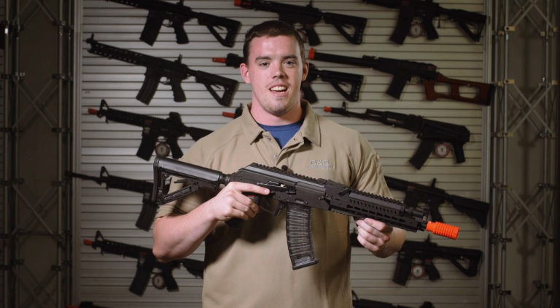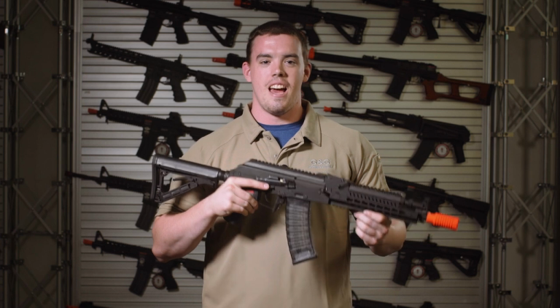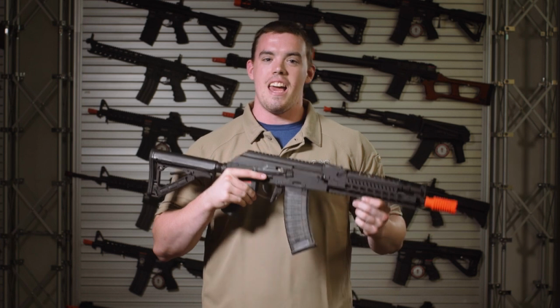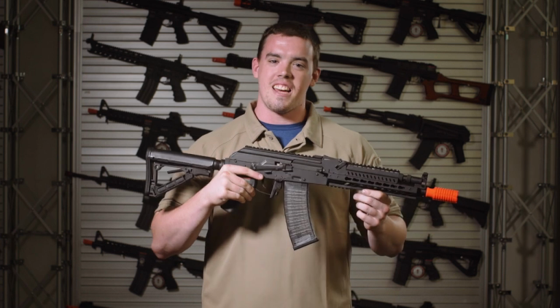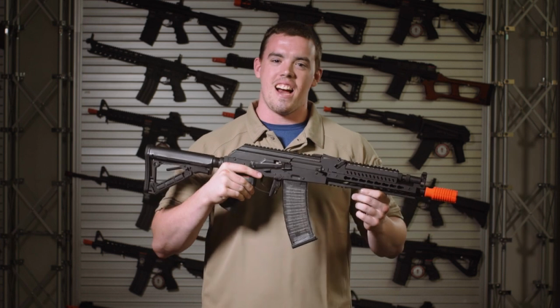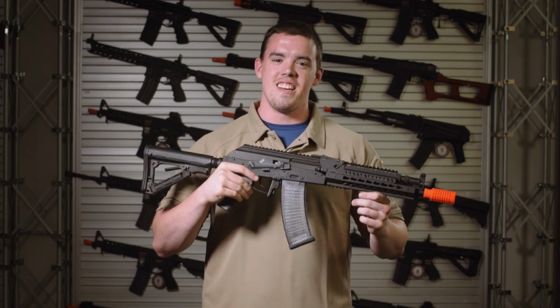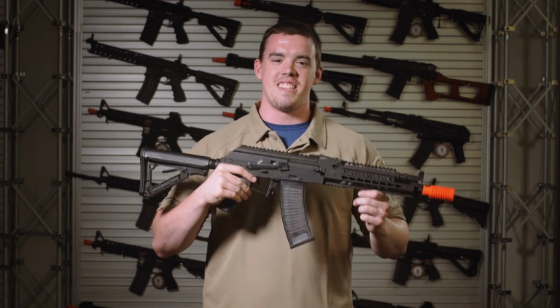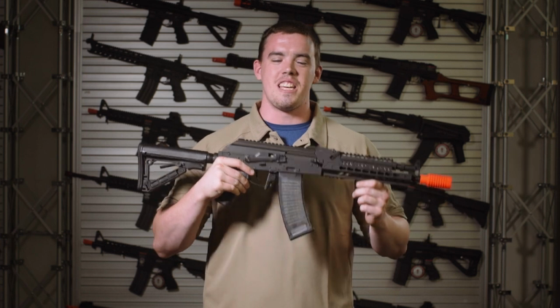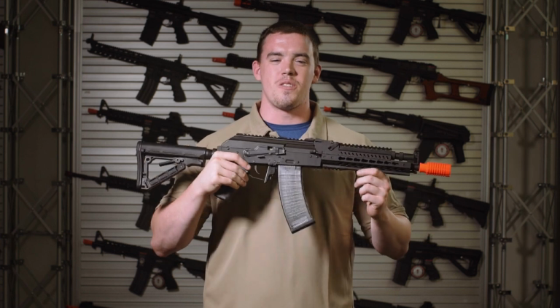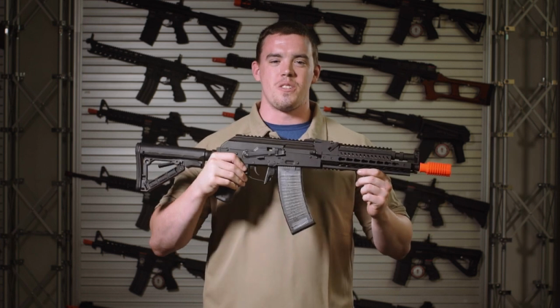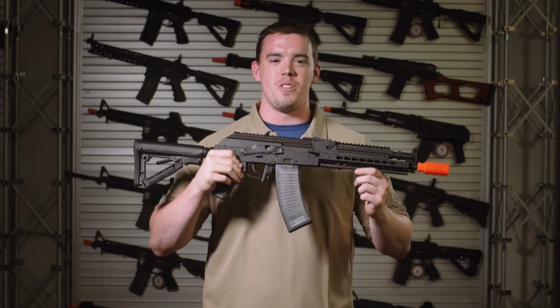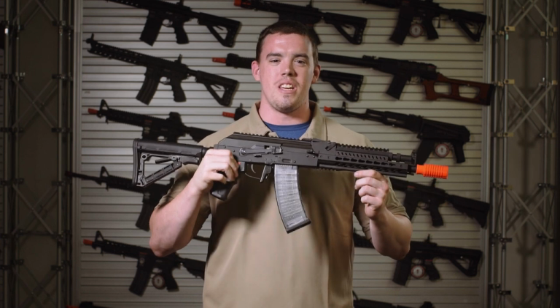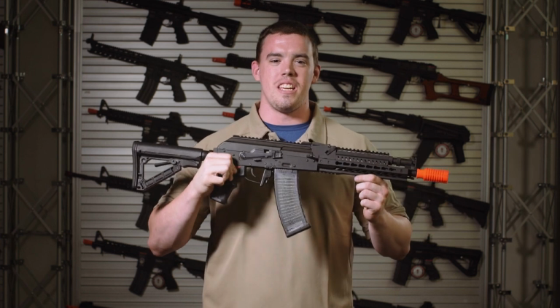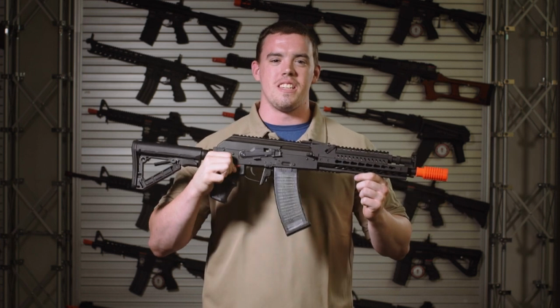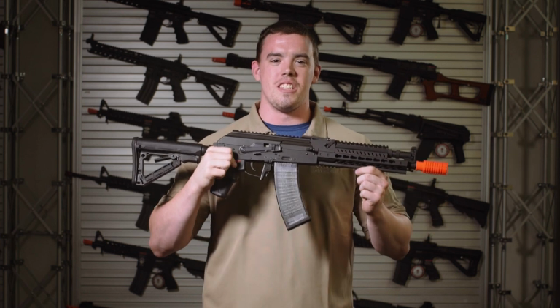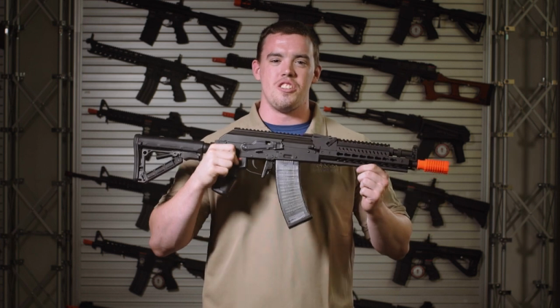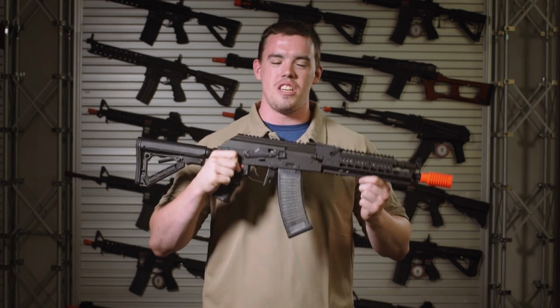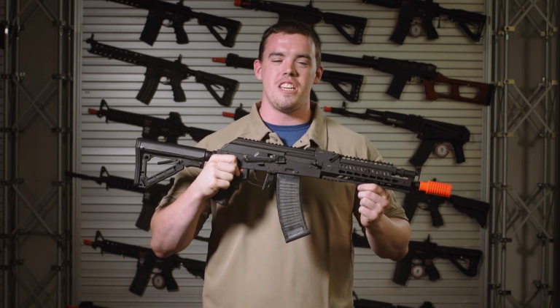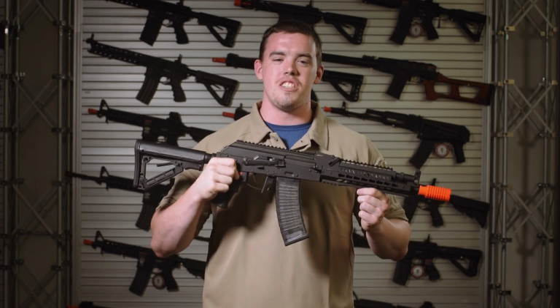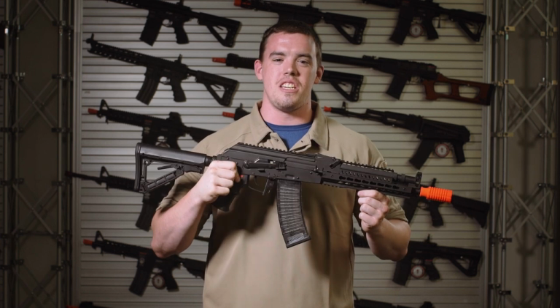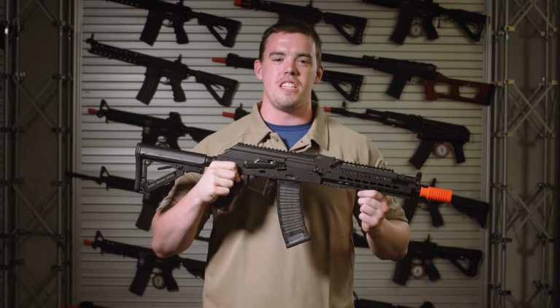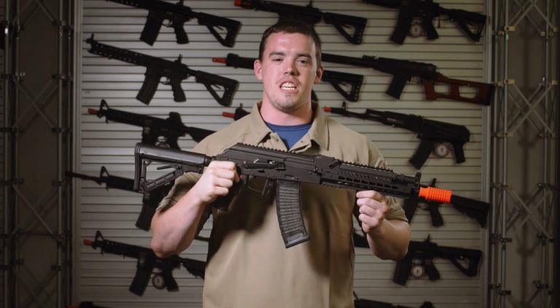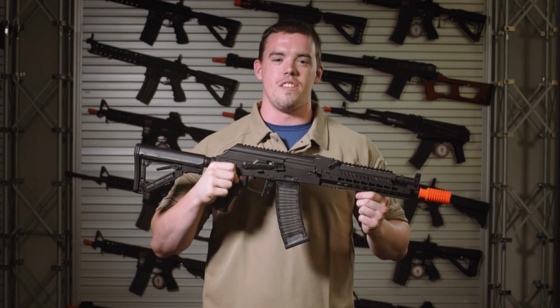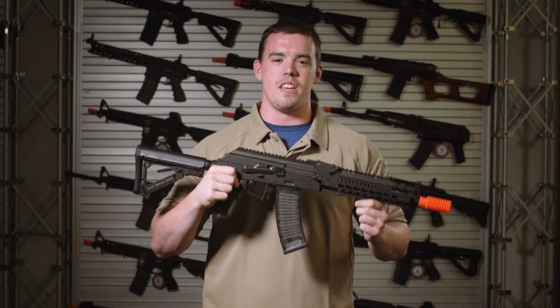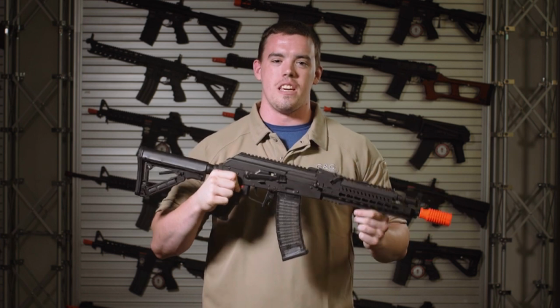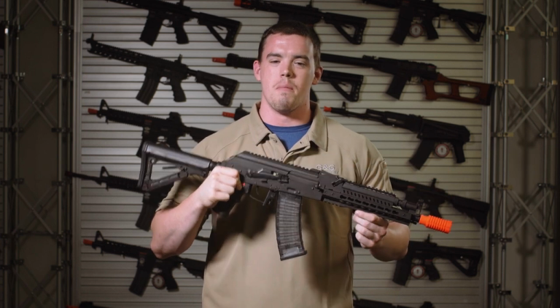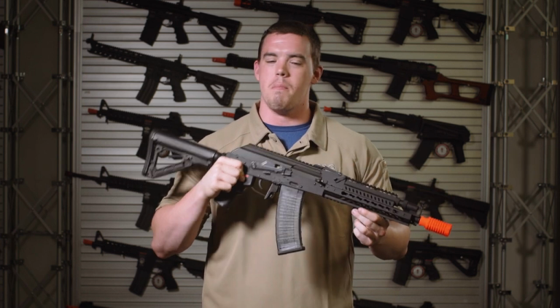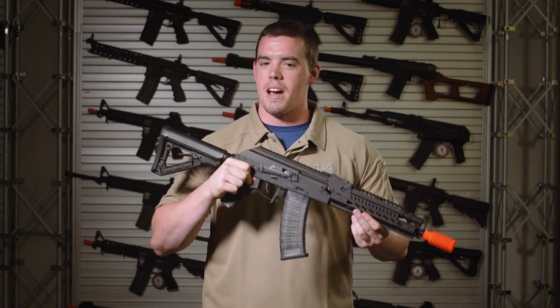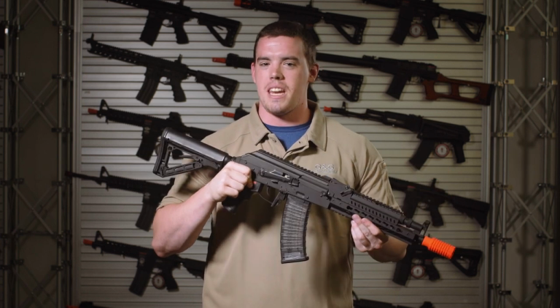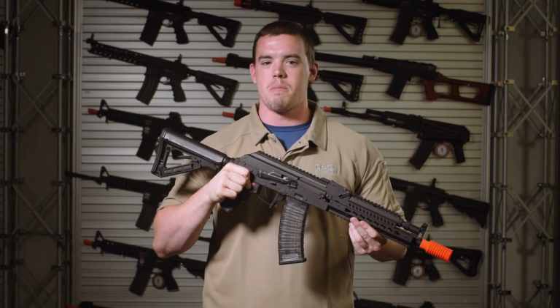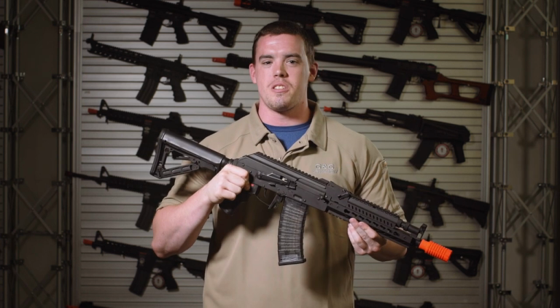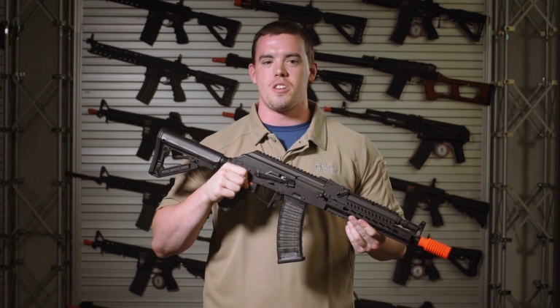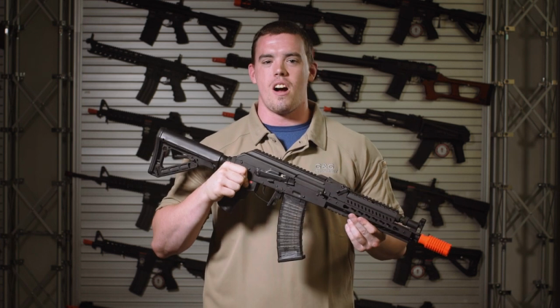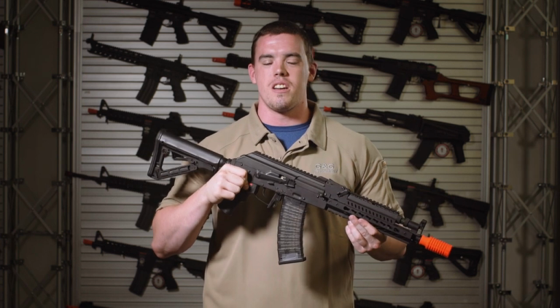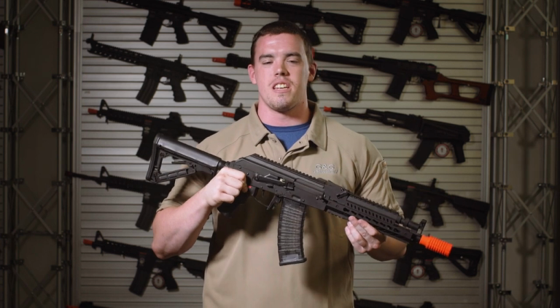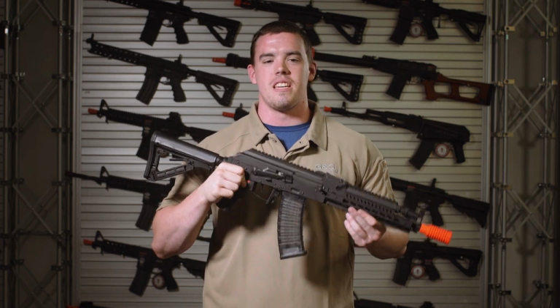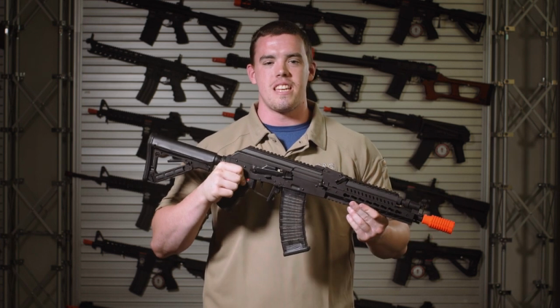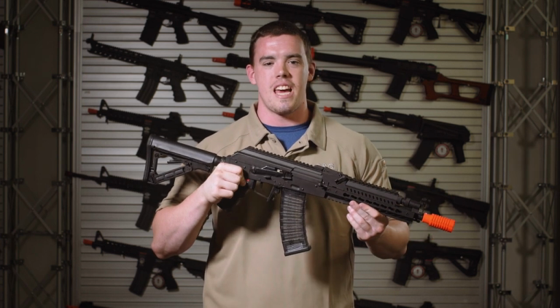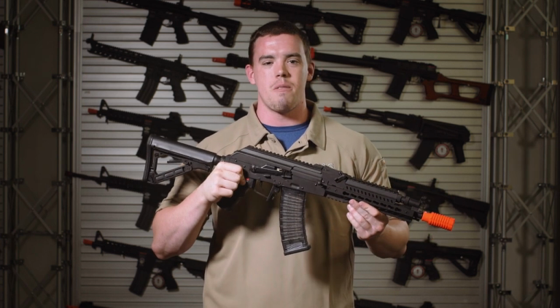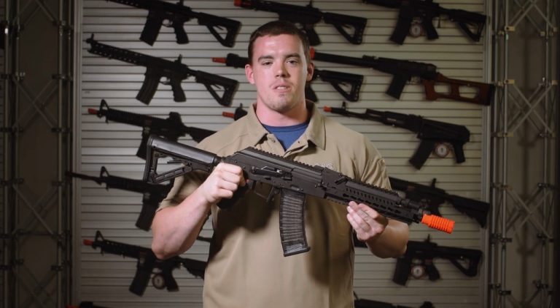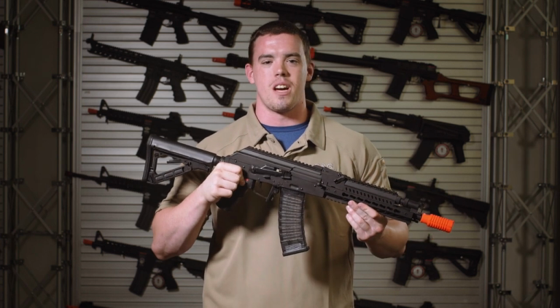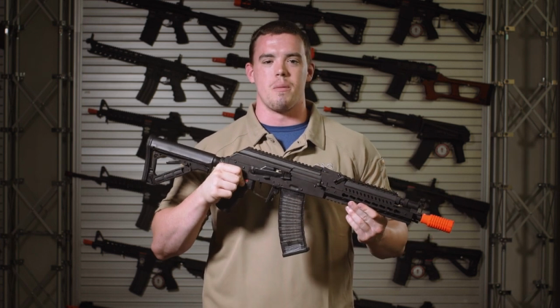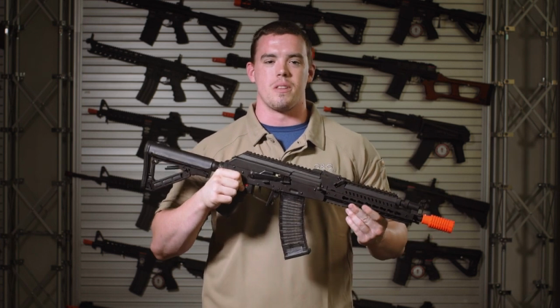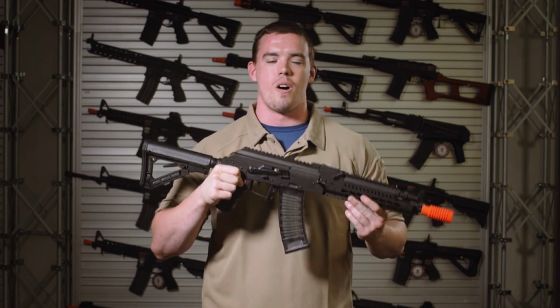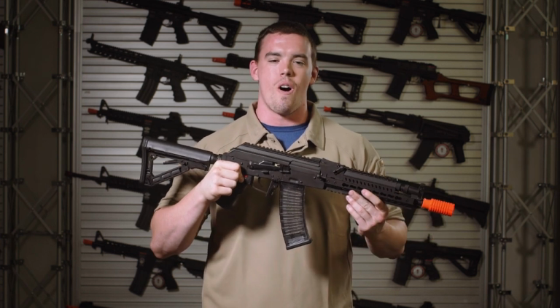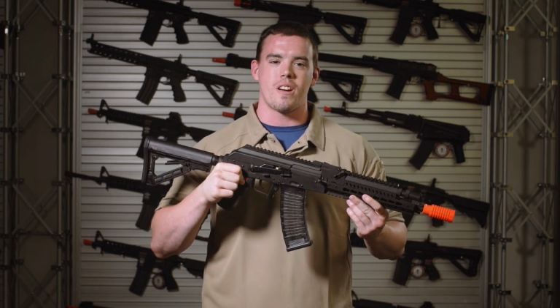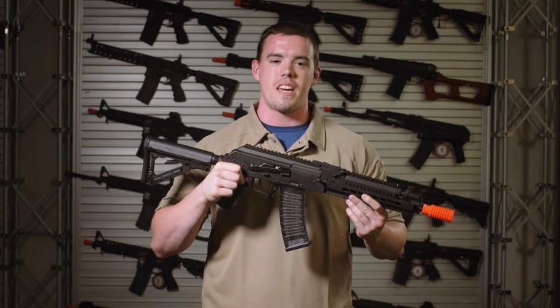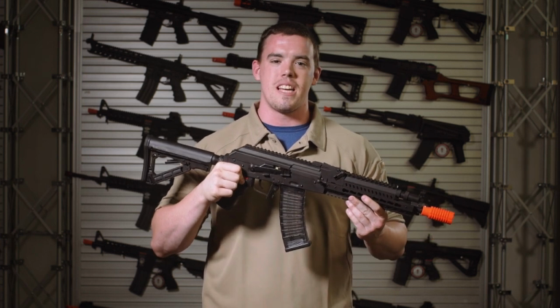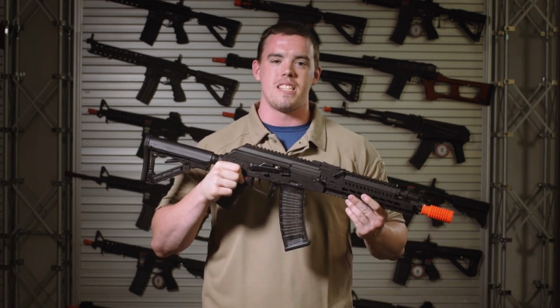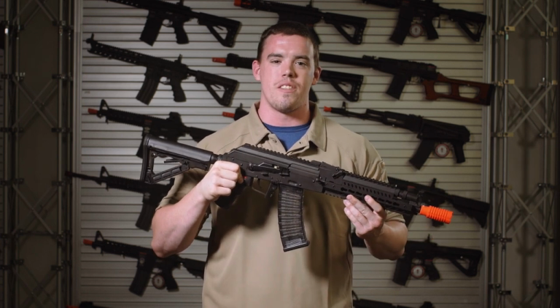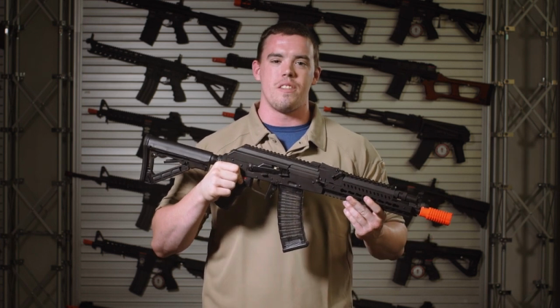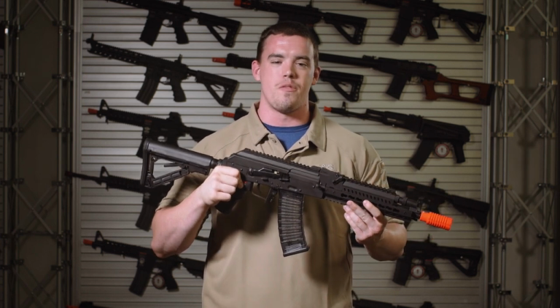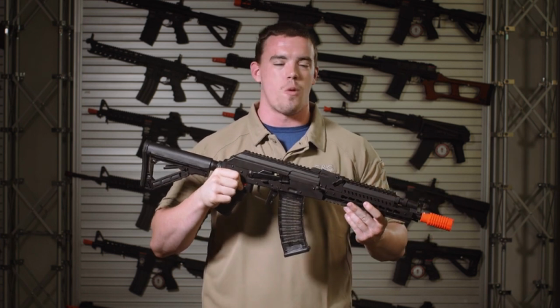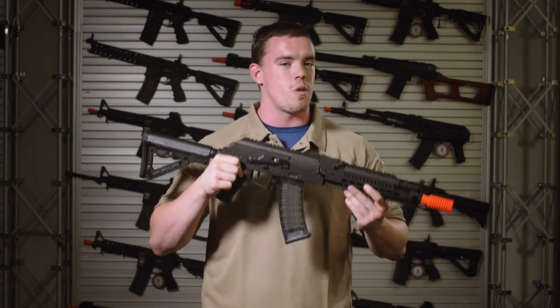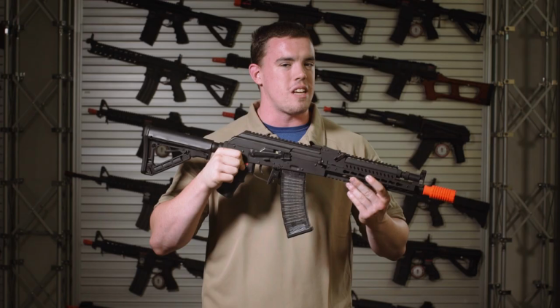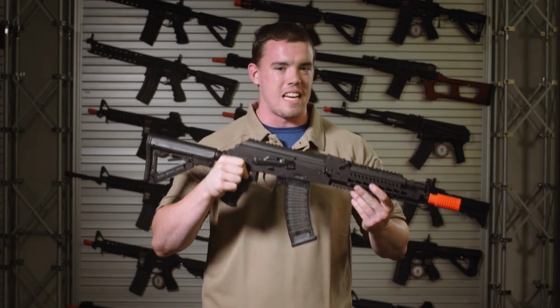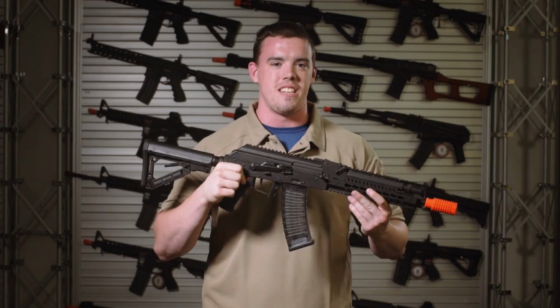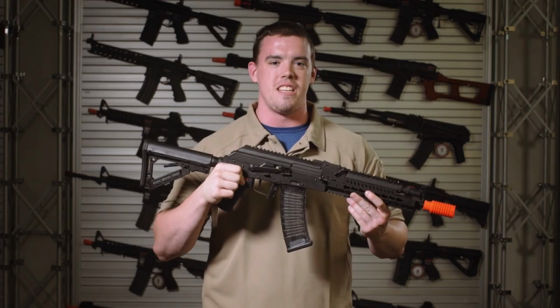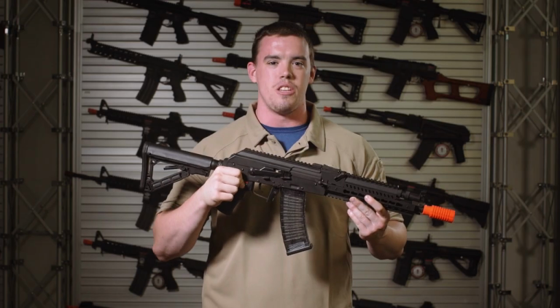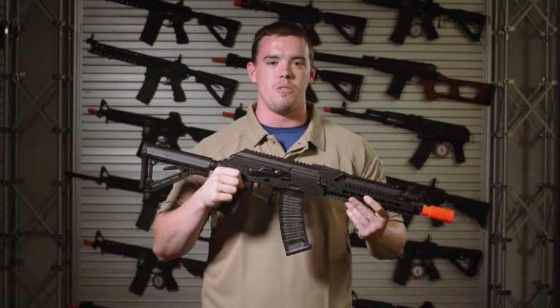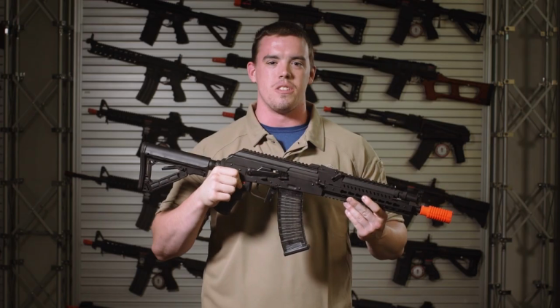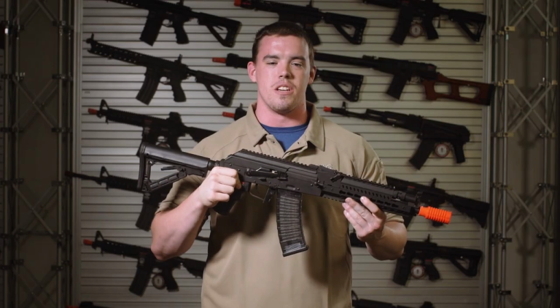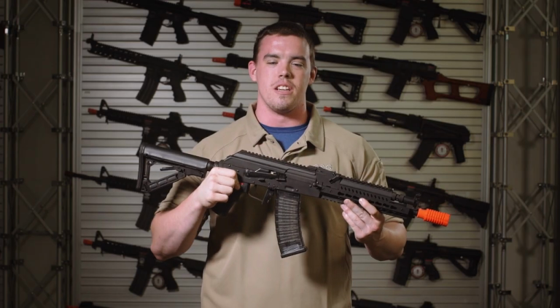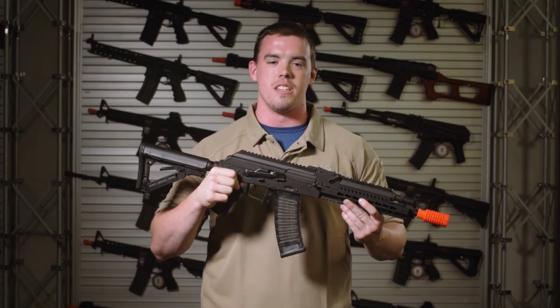Hey guys, thanks for tuning in to G&G TV. My name is Josh and today we're talking about the RK74 ETU series.